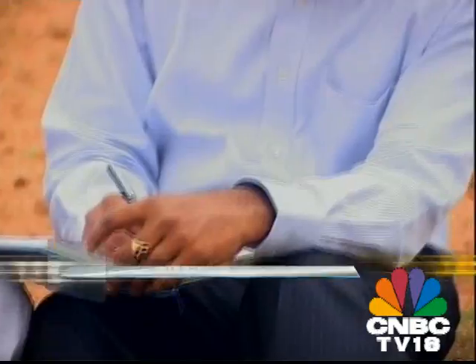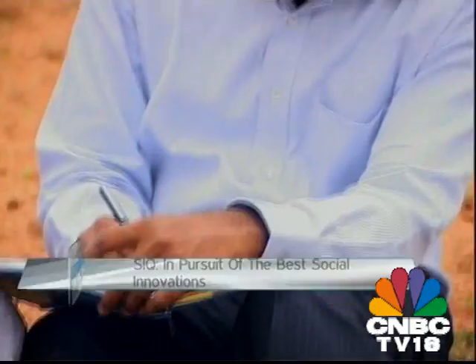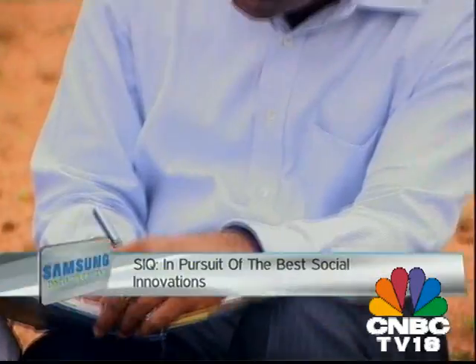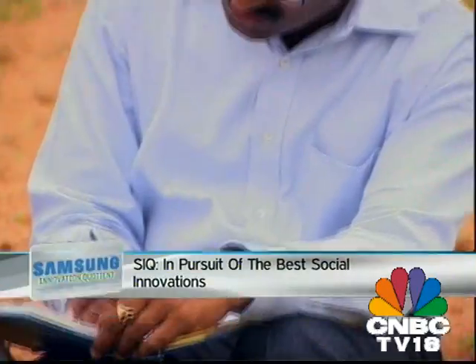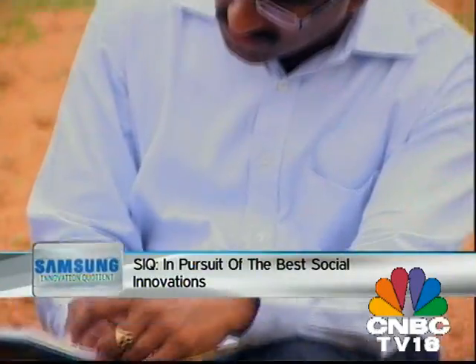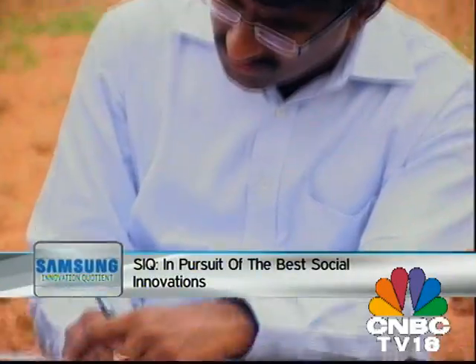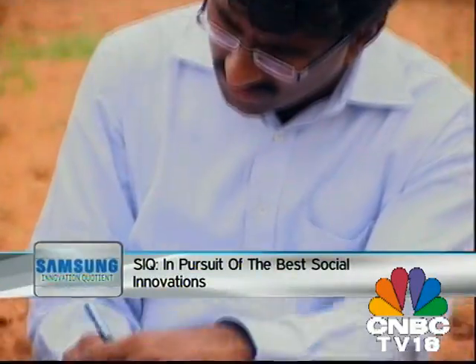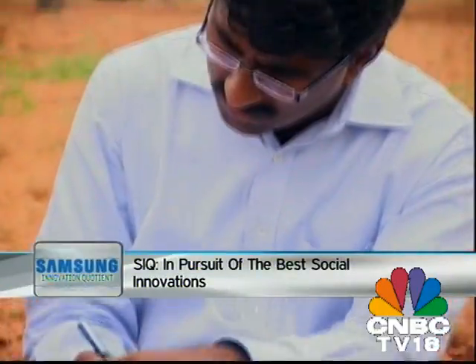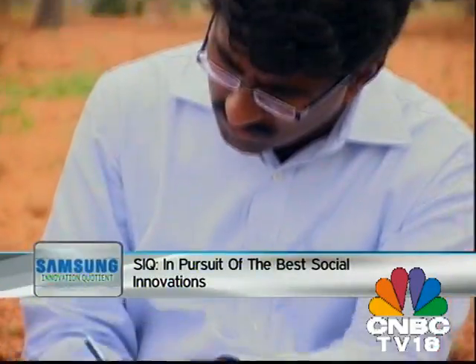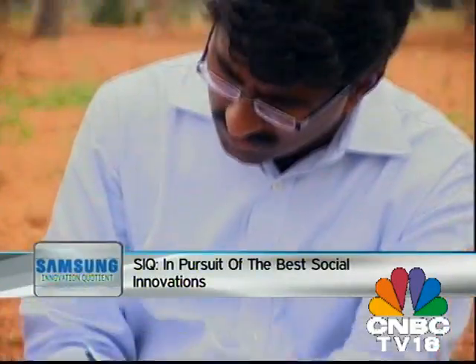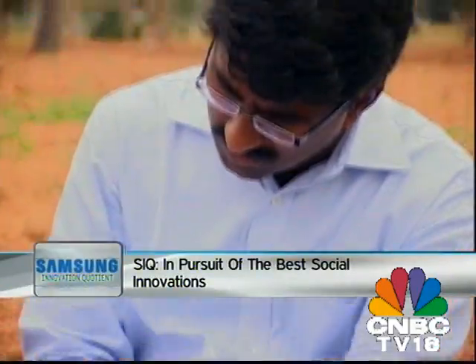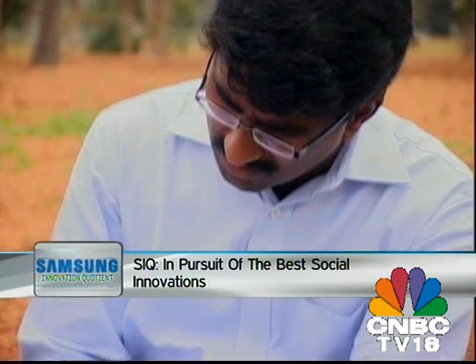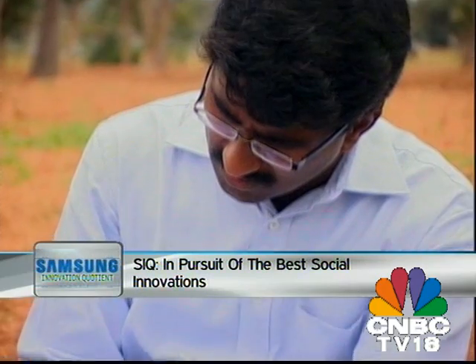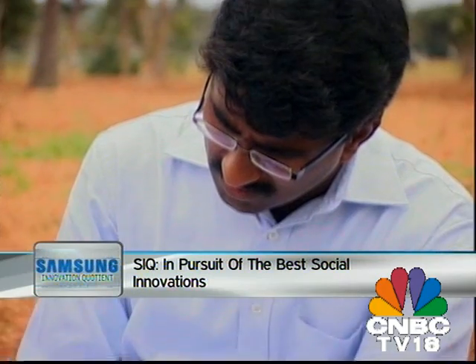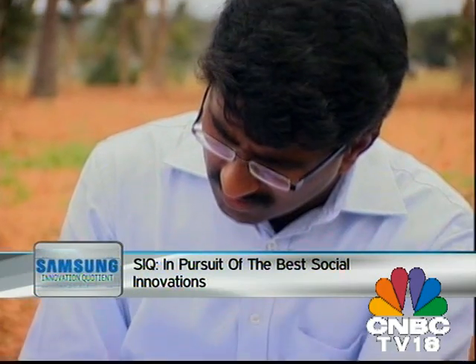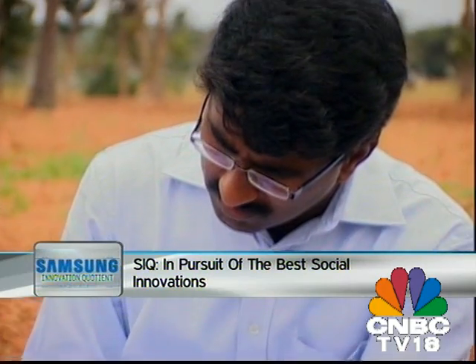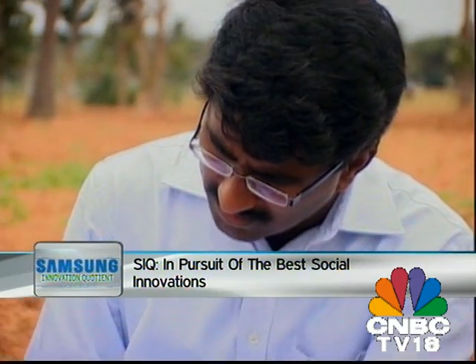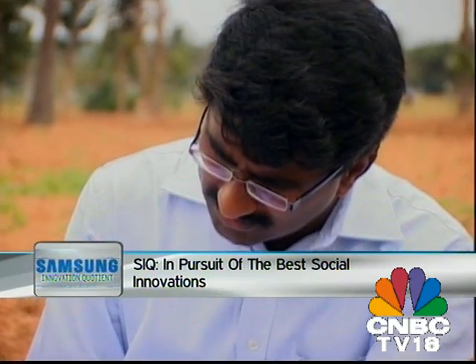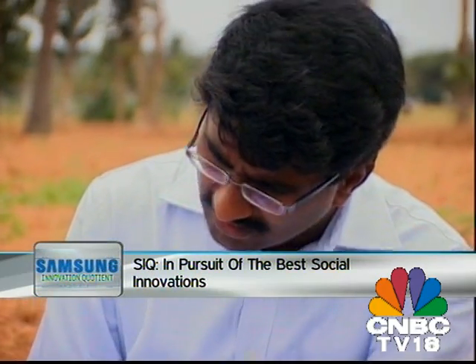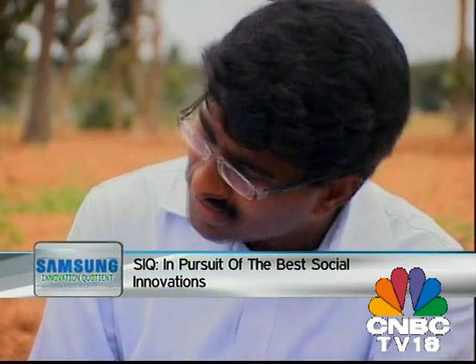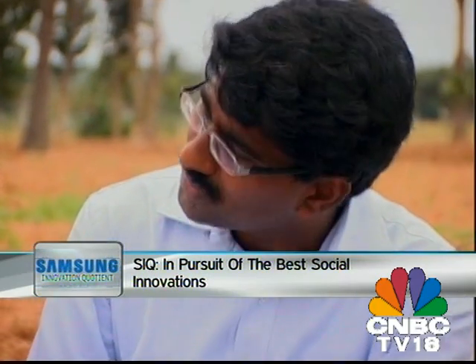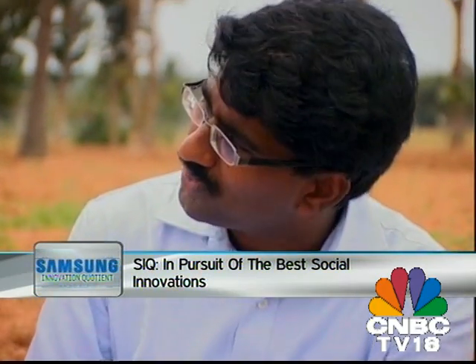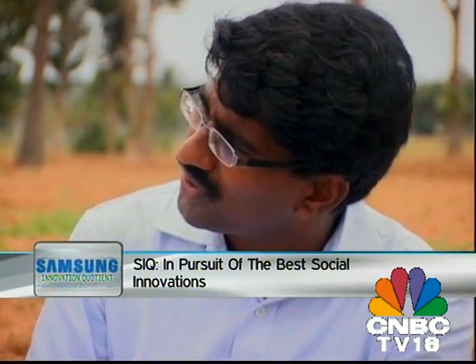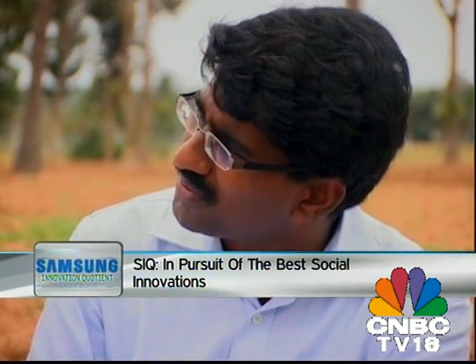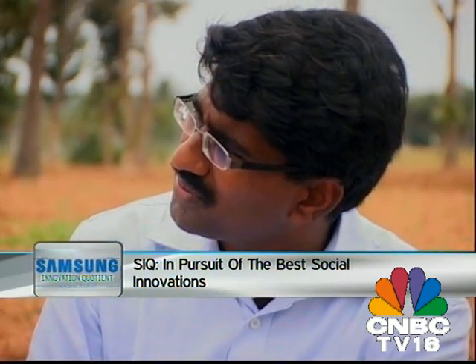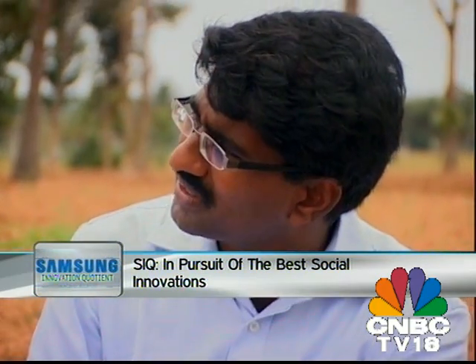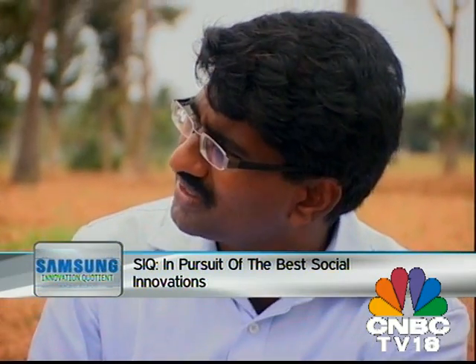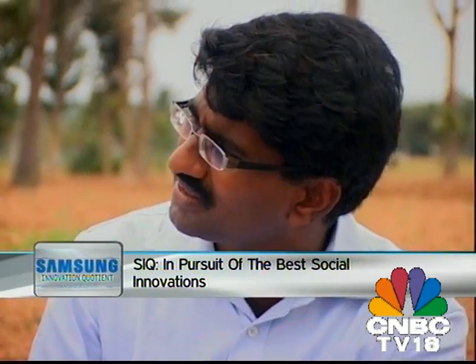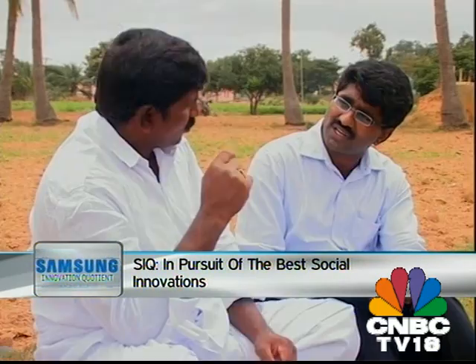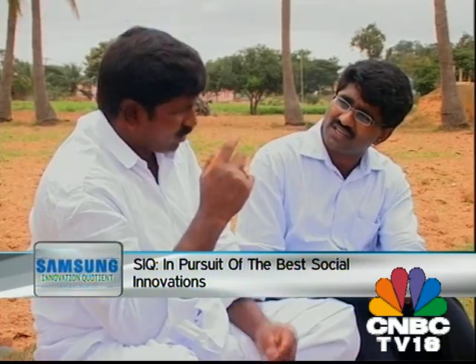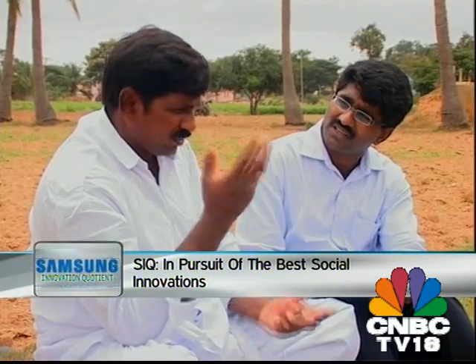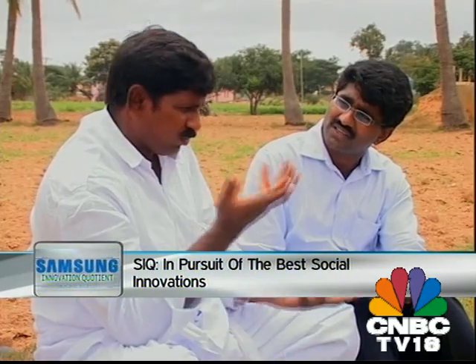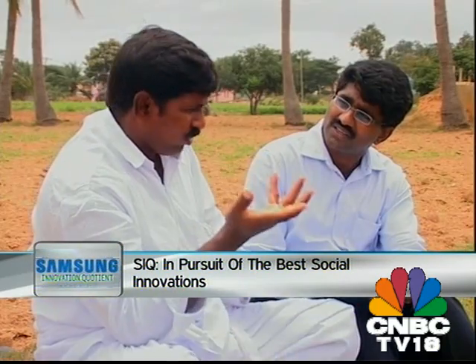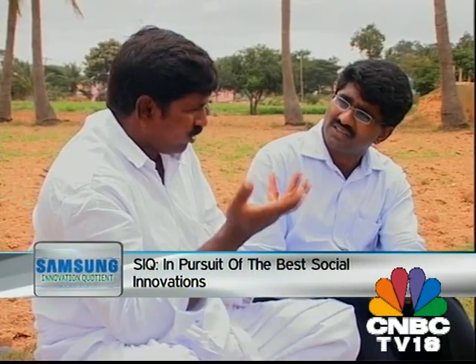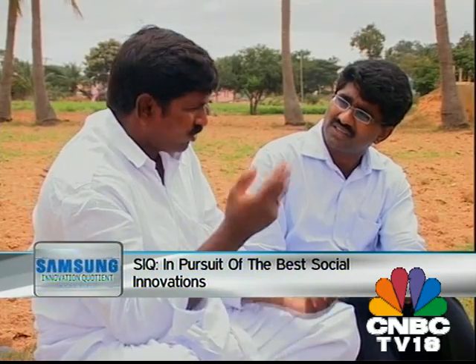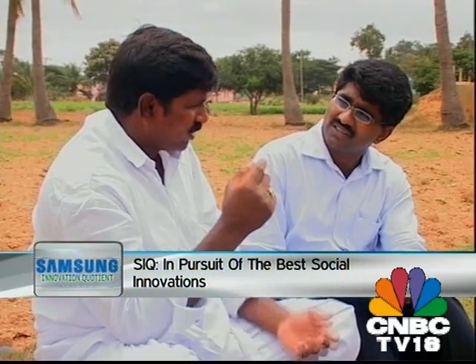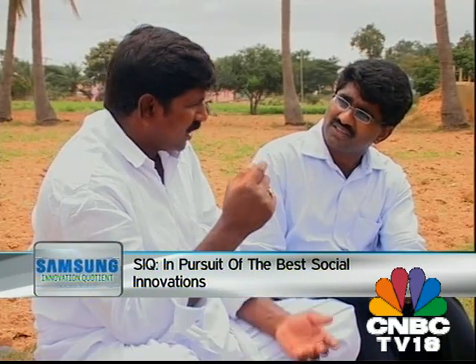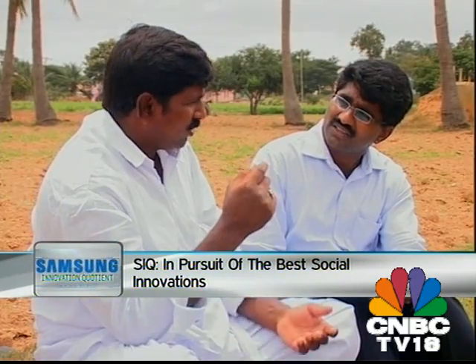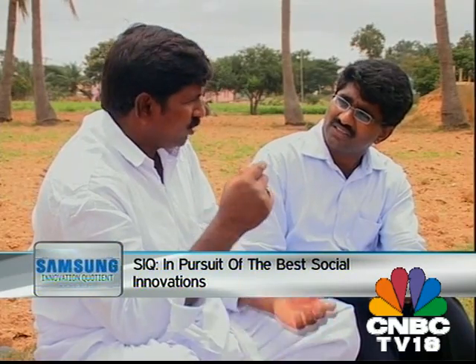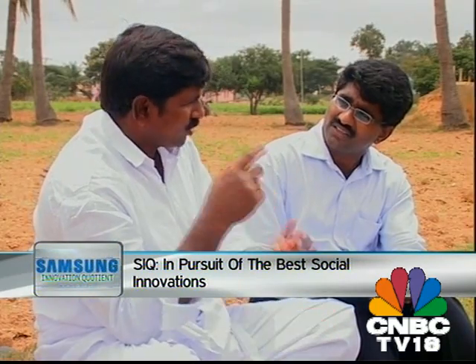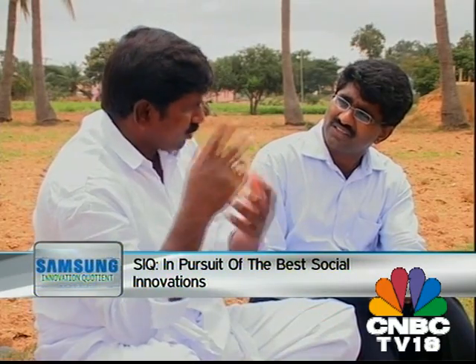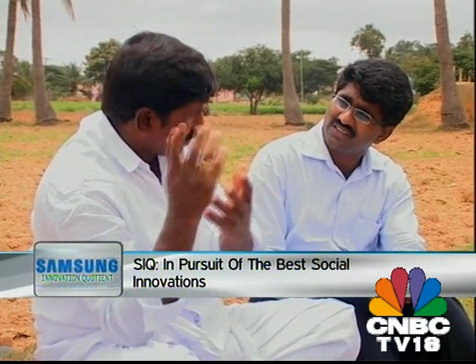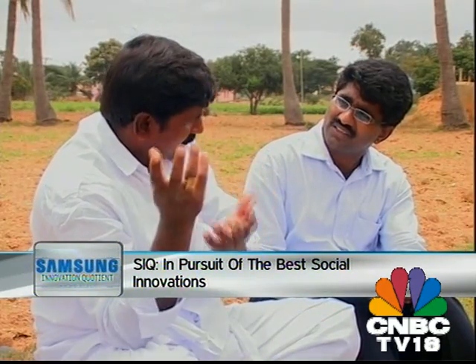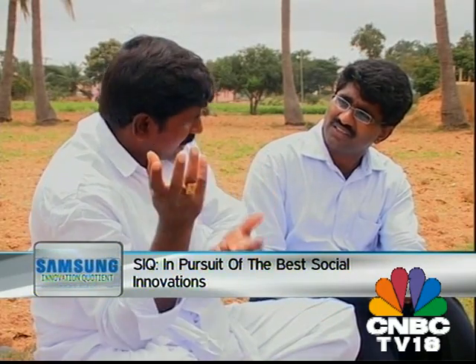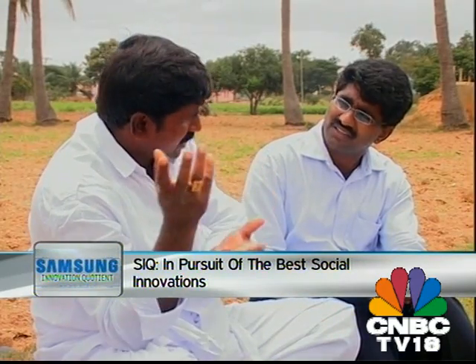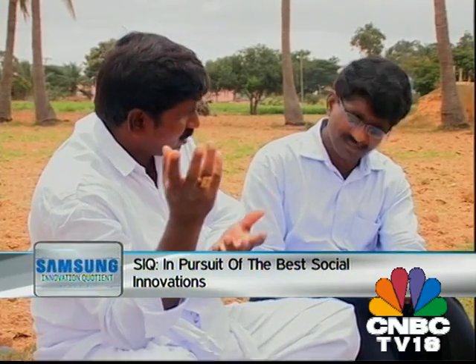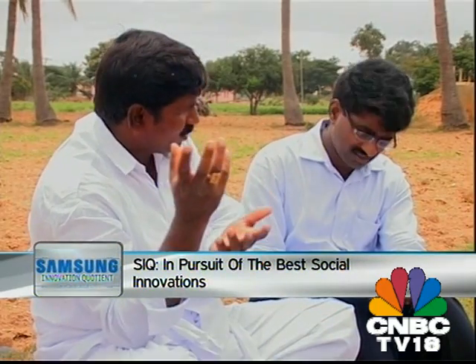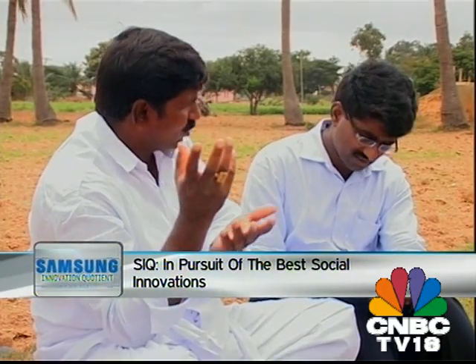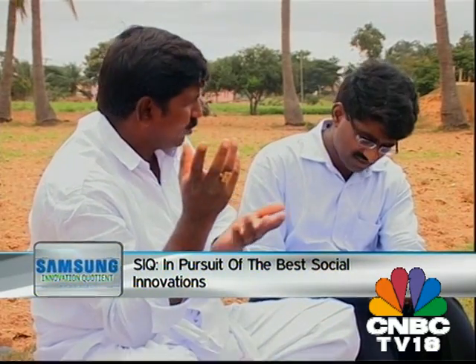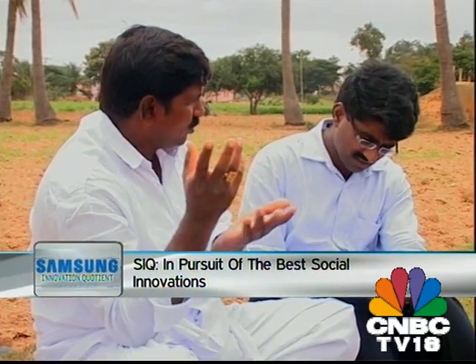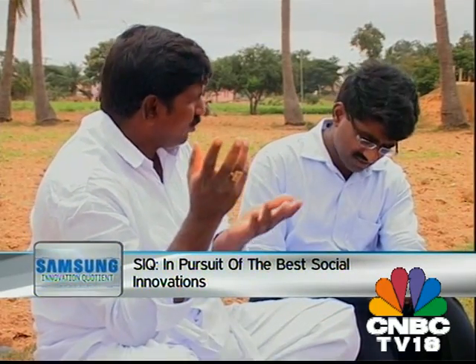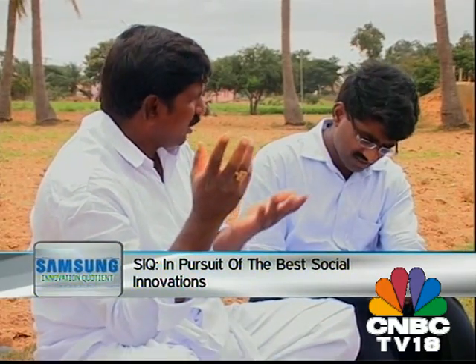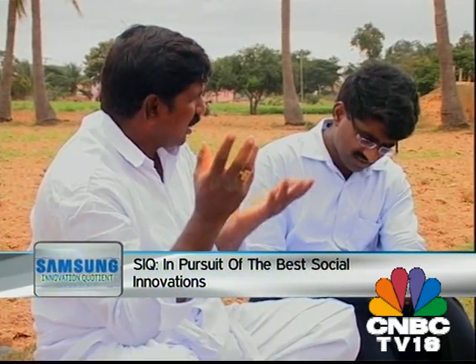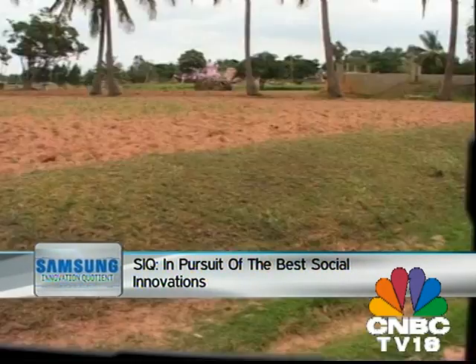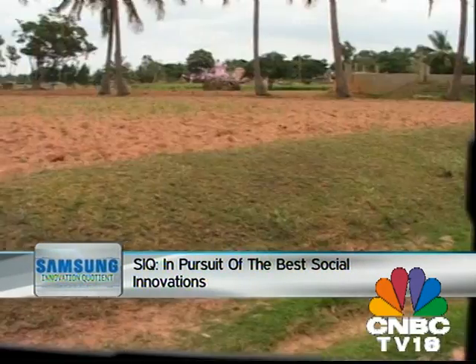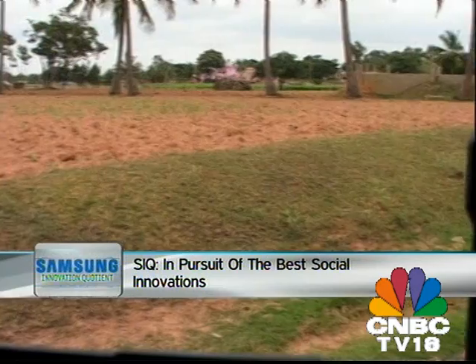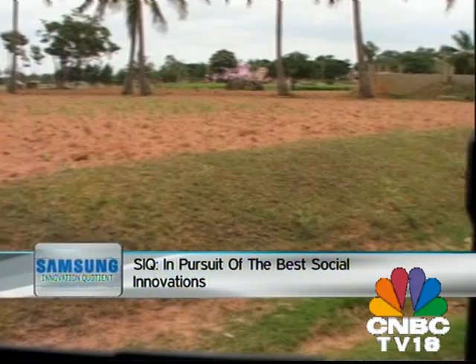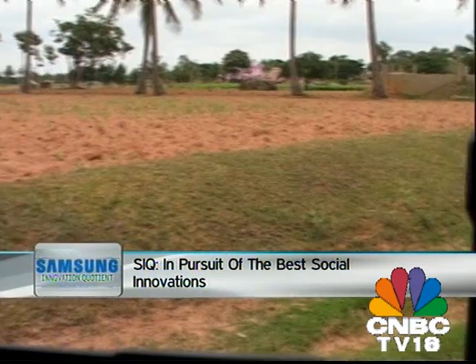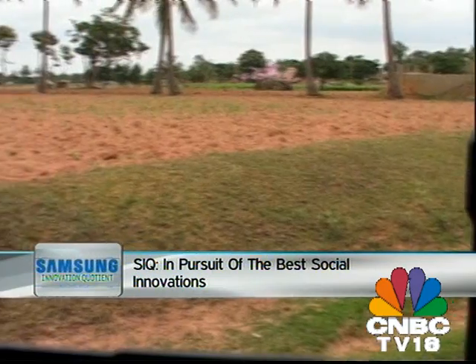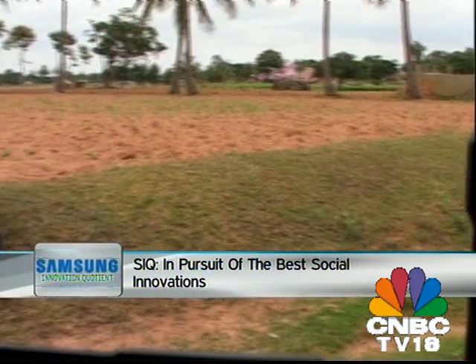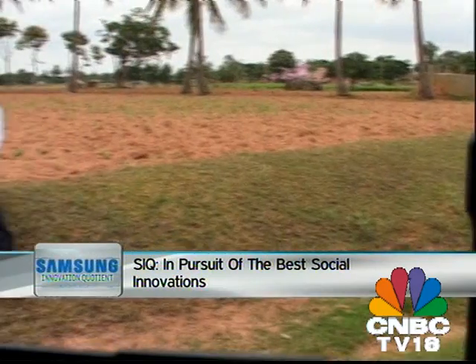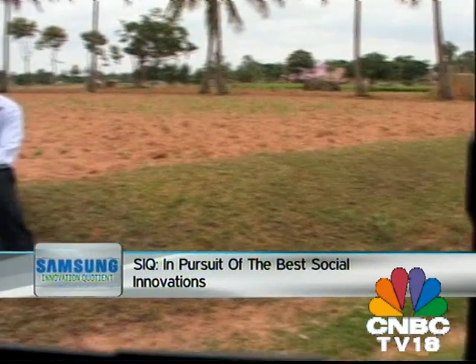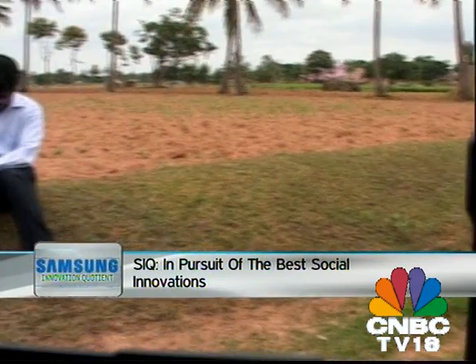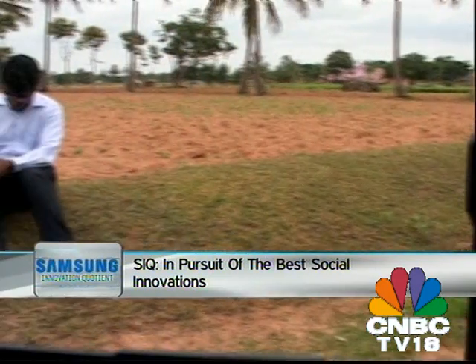The situation was no different for the family of Vijay Reddy, an IIT graduate hailing from a farm in rural Andhra Pradesh.